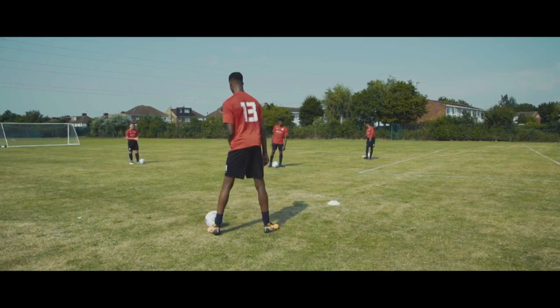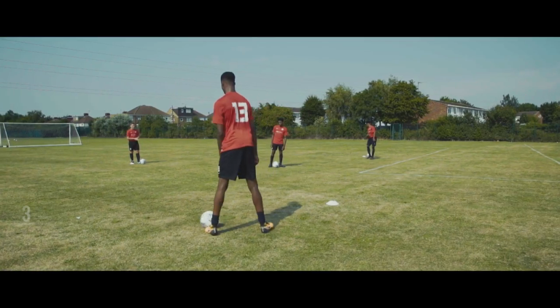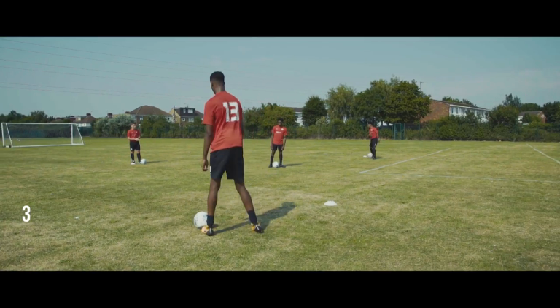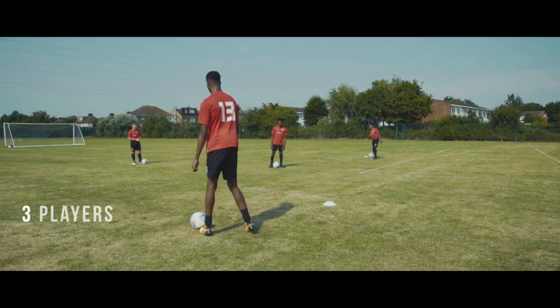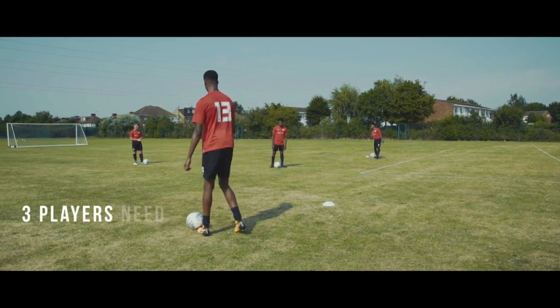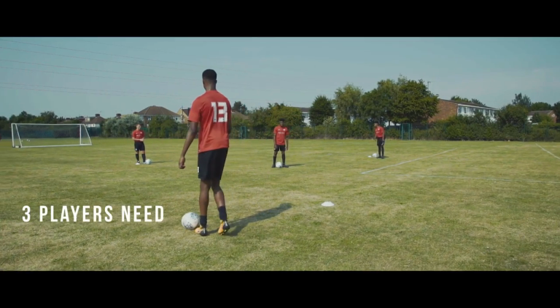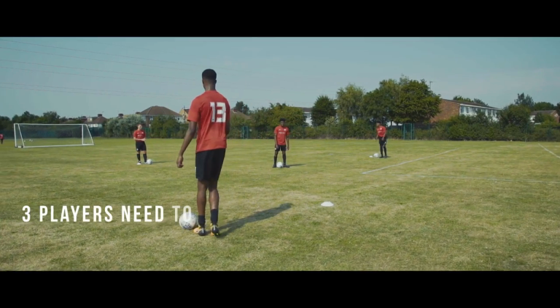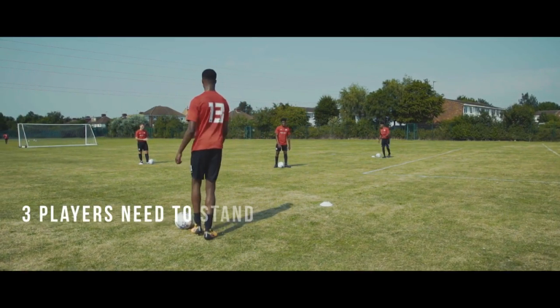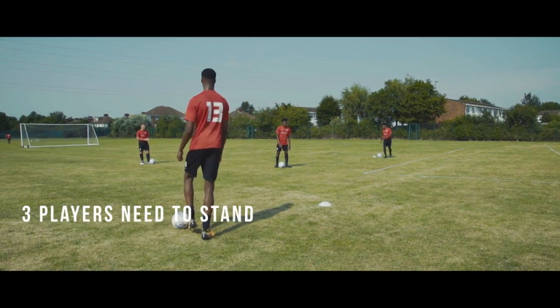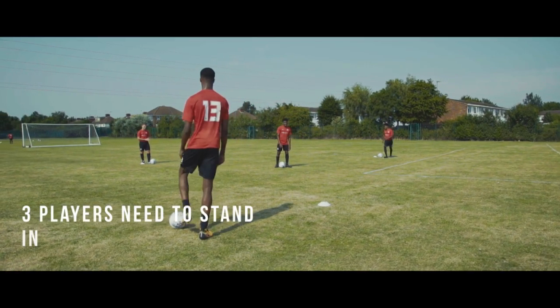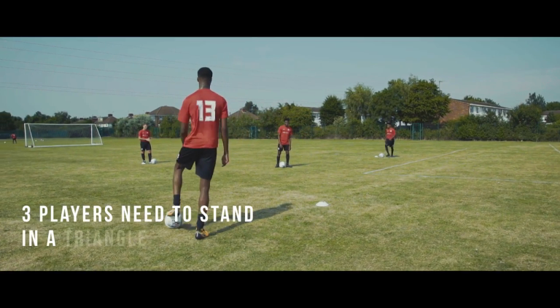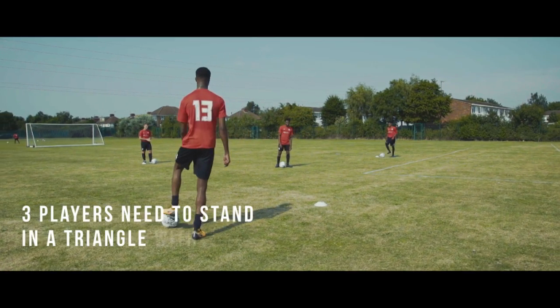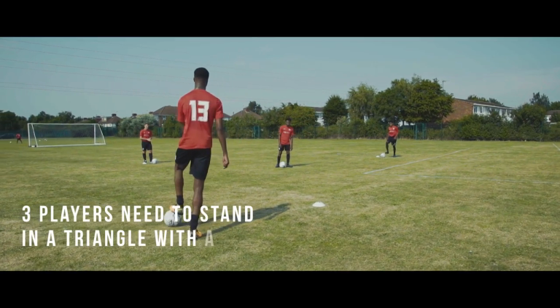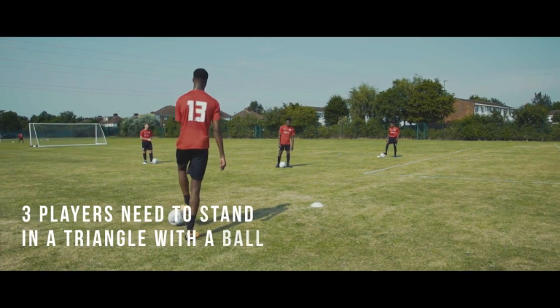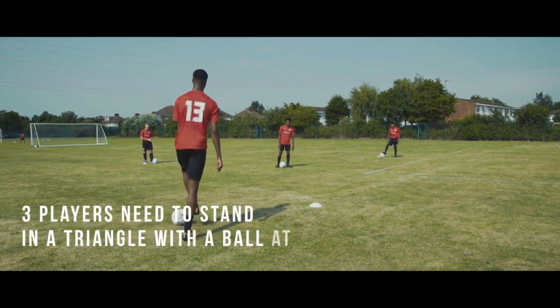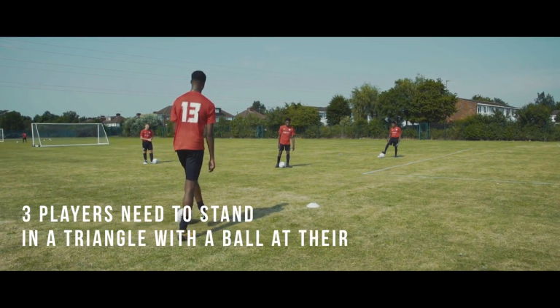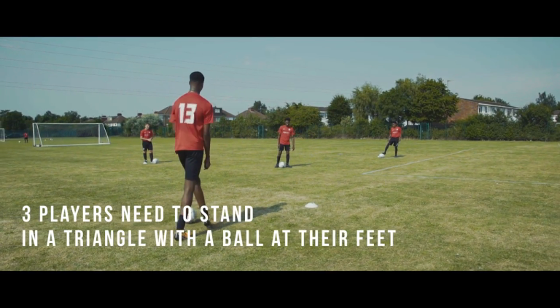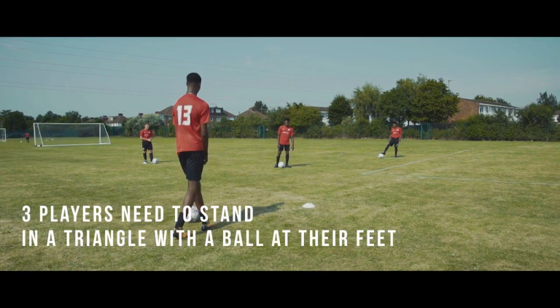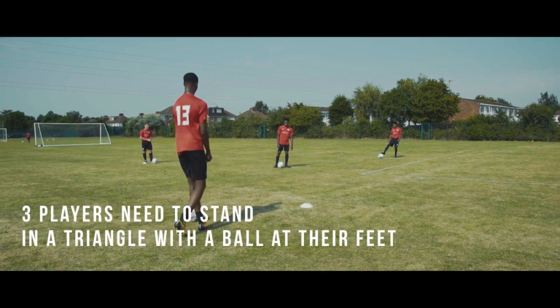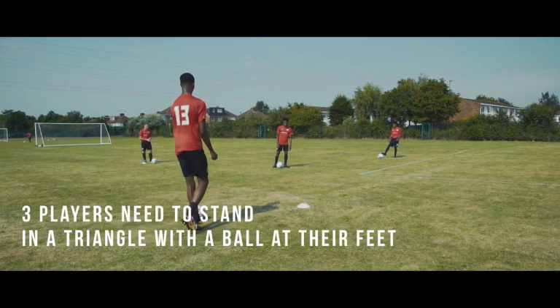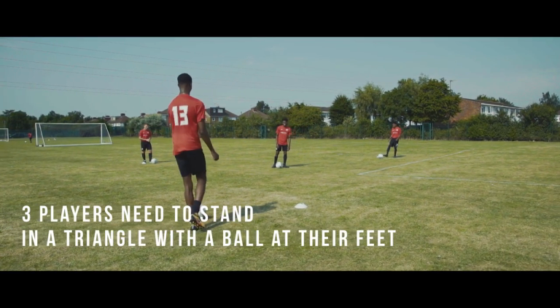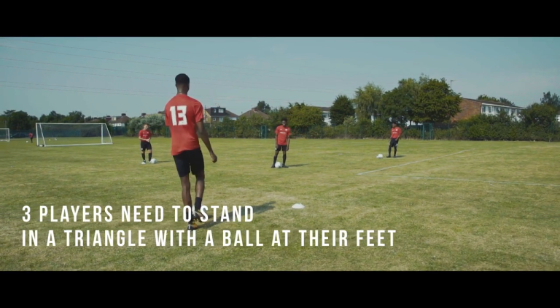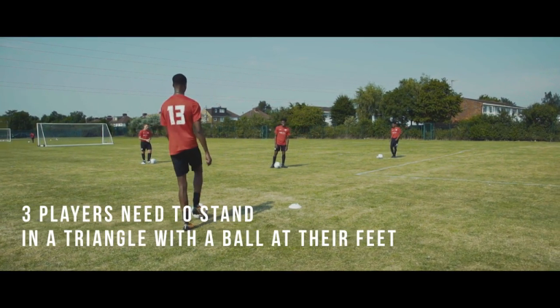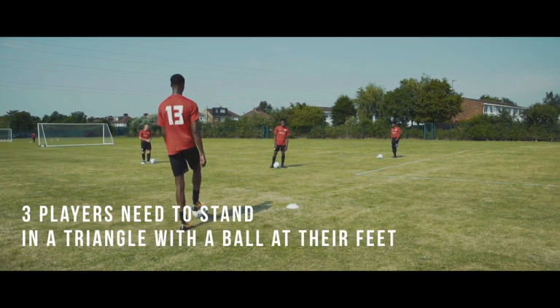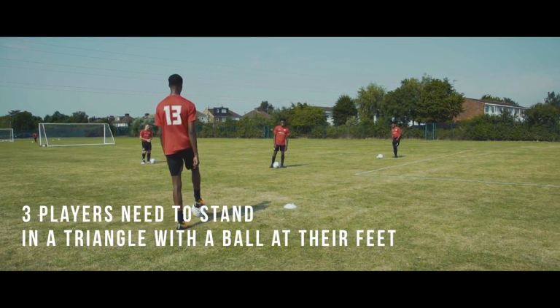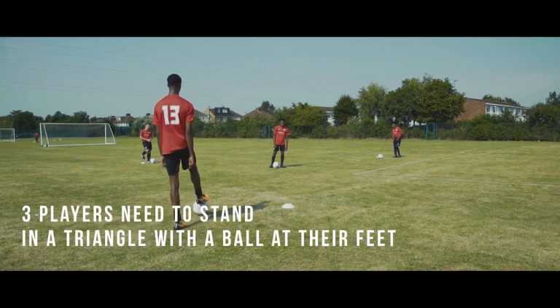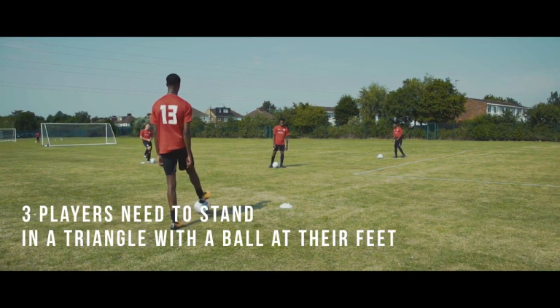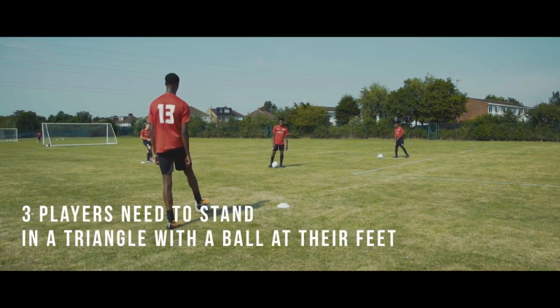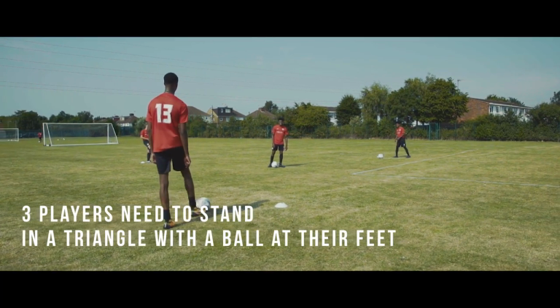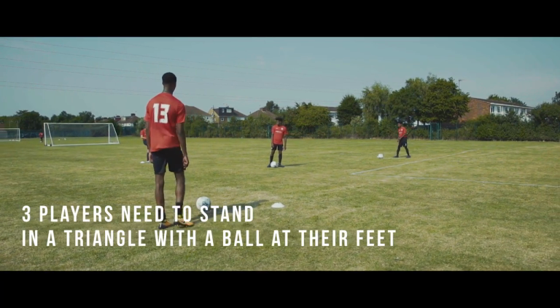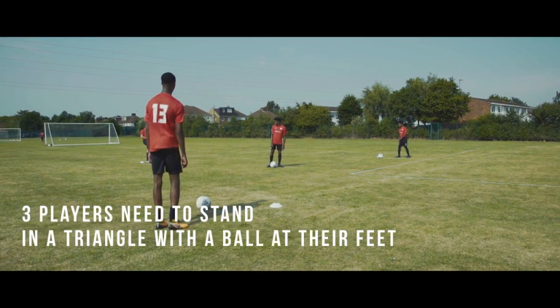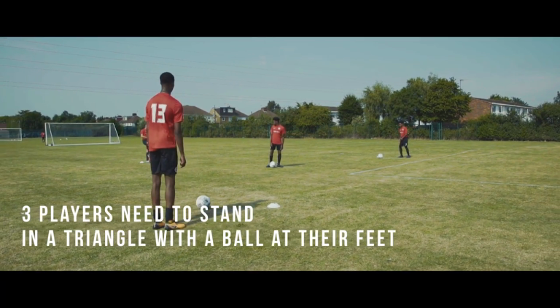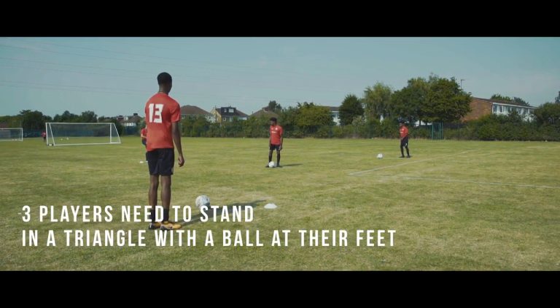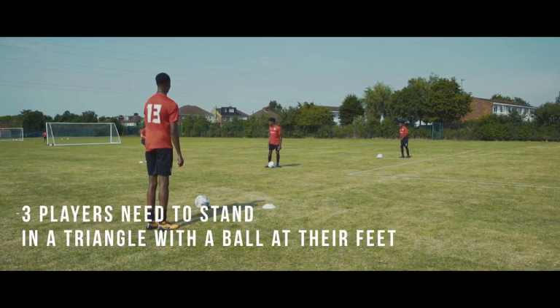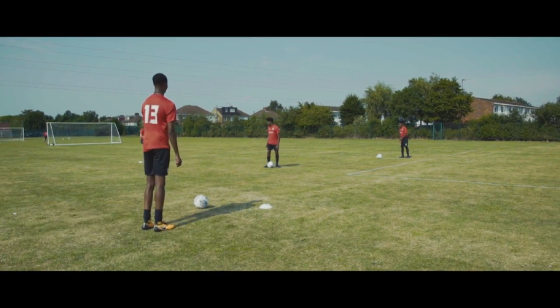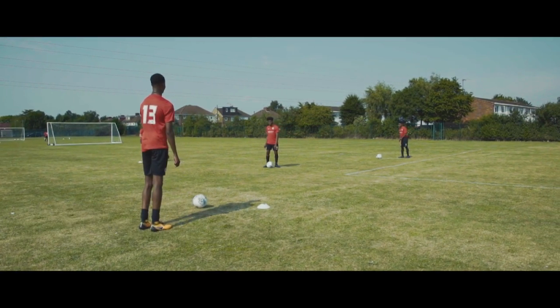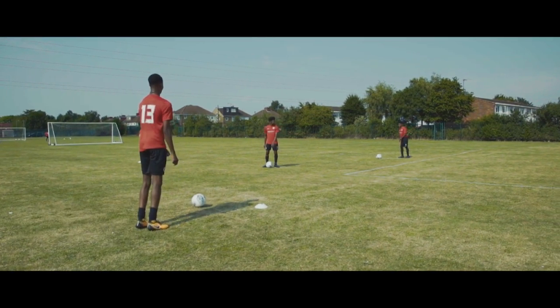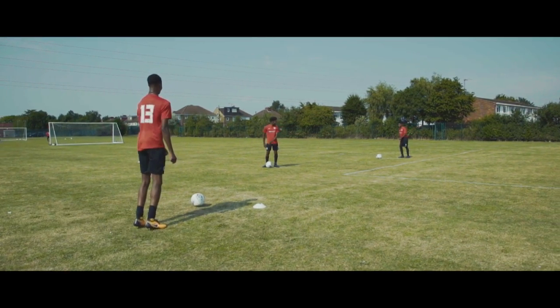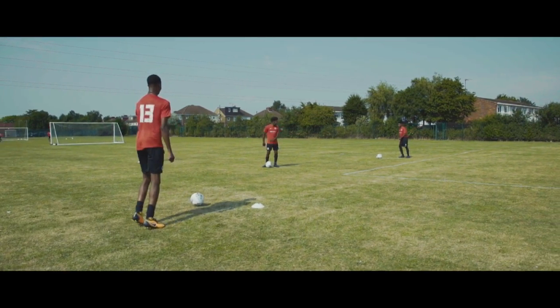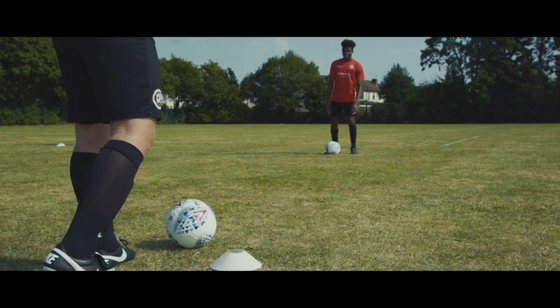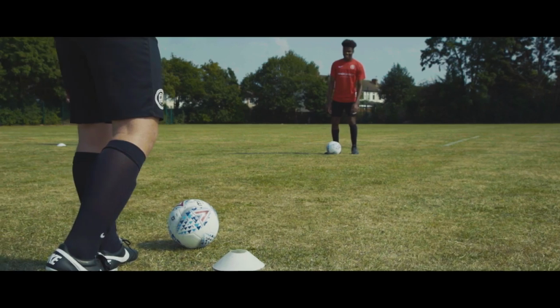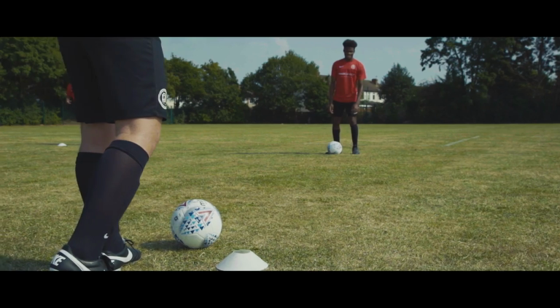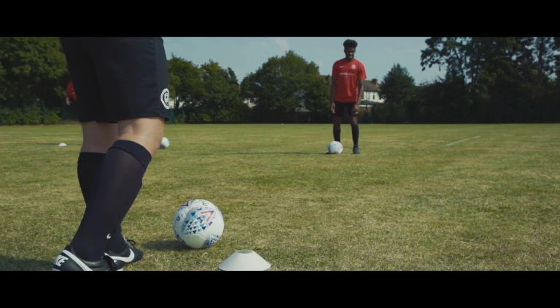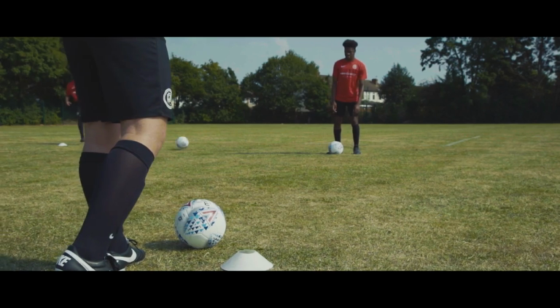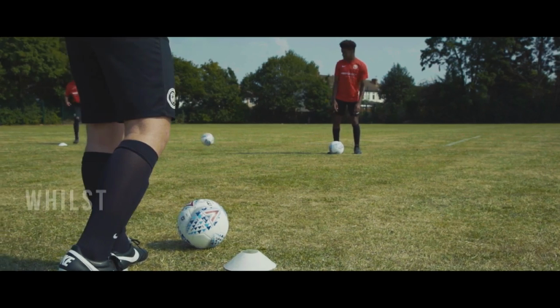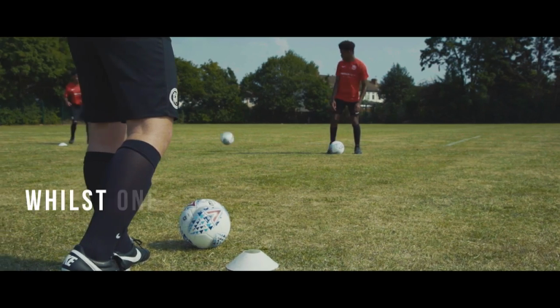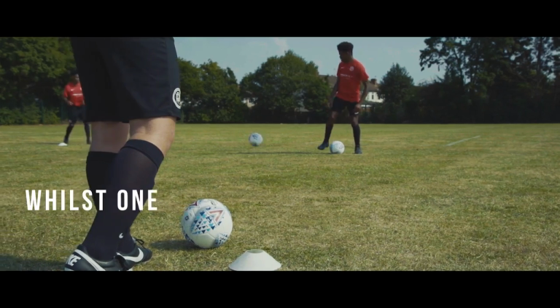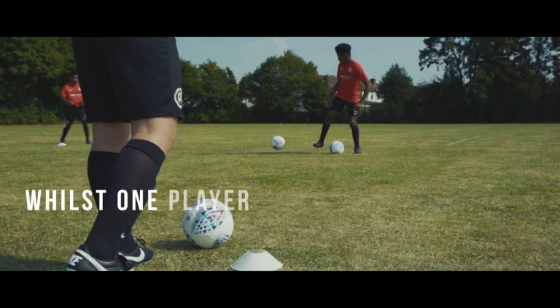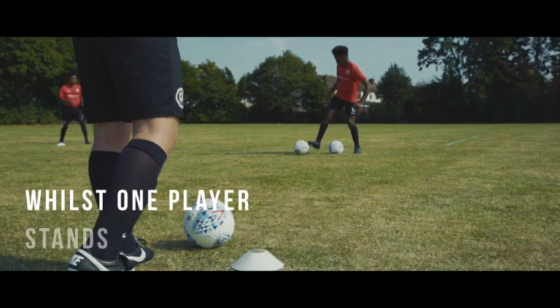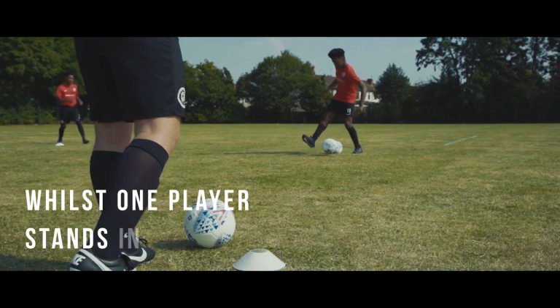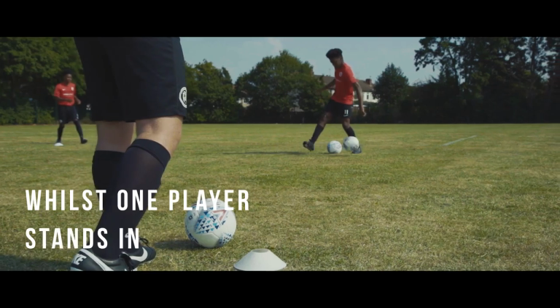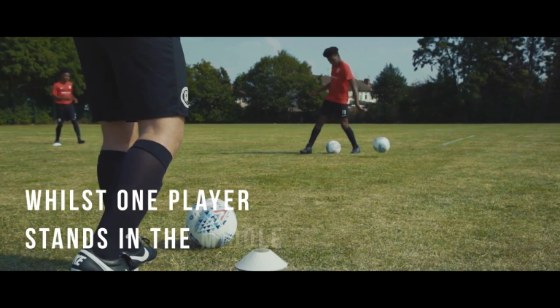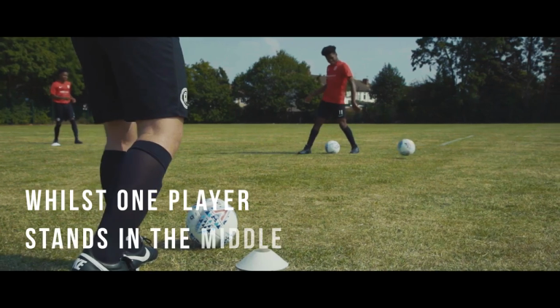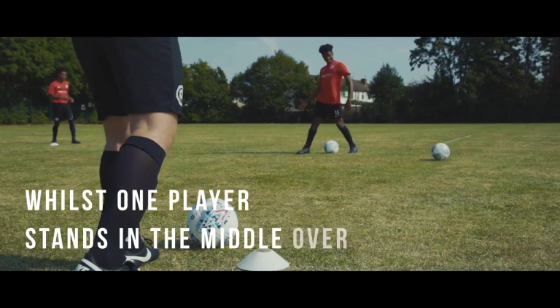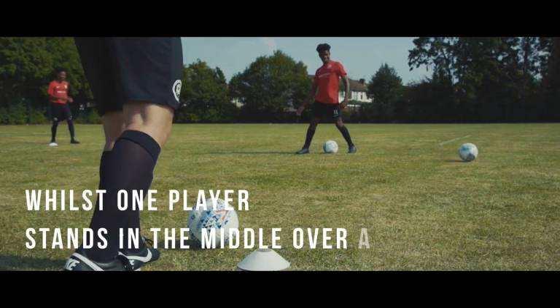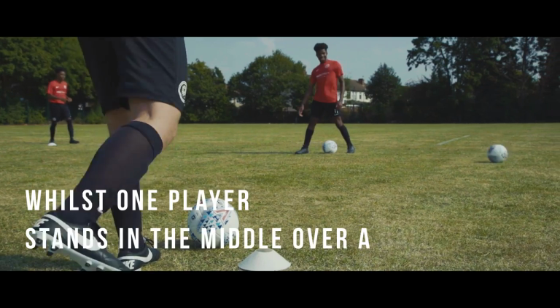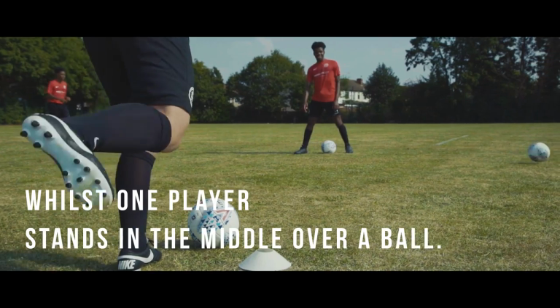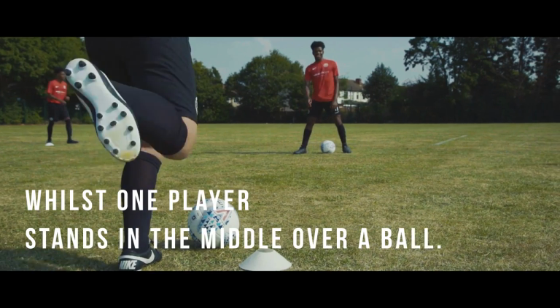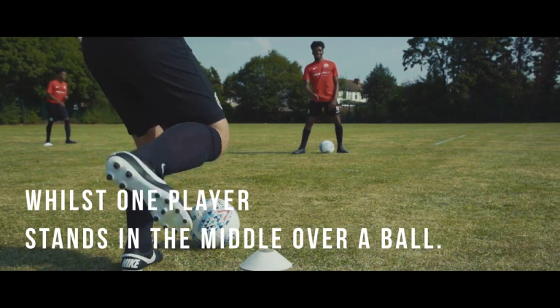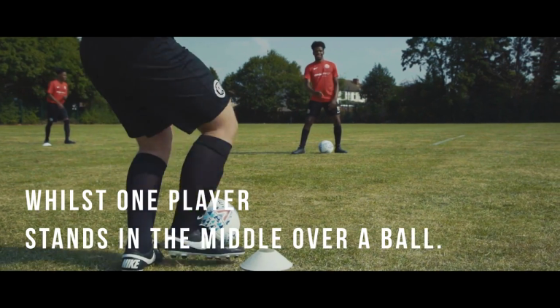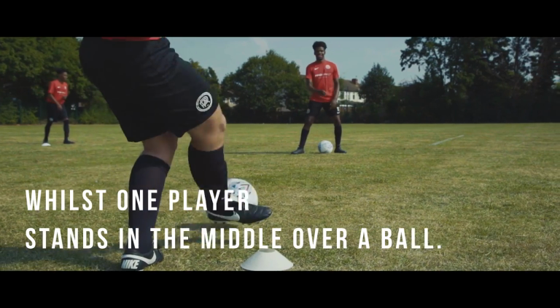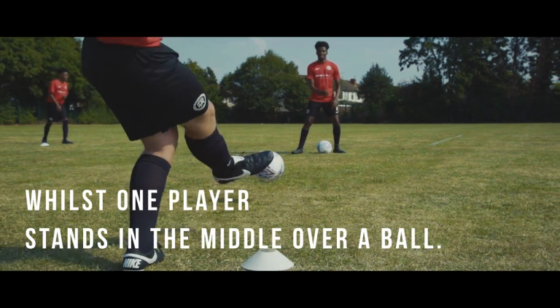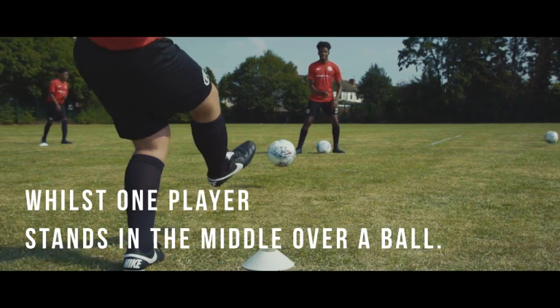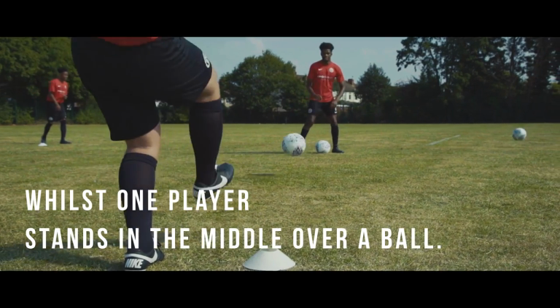Three players need to stand in a triangle with a ball at their feet, whilst one player stands in the middle over a ball.